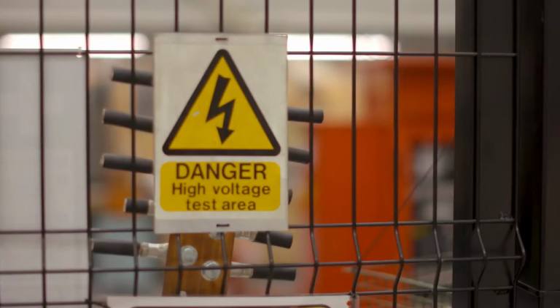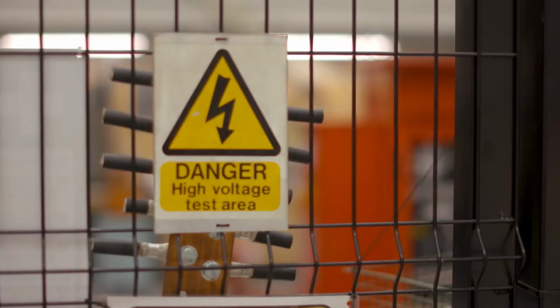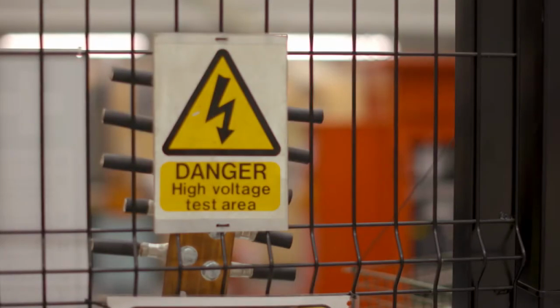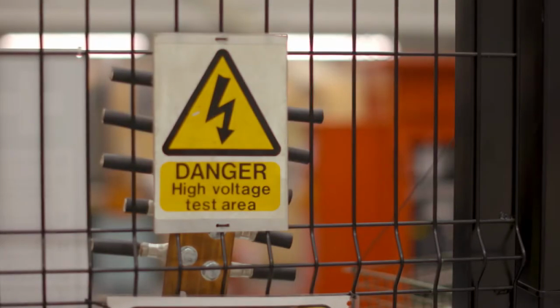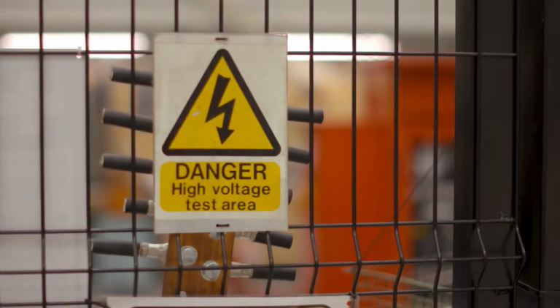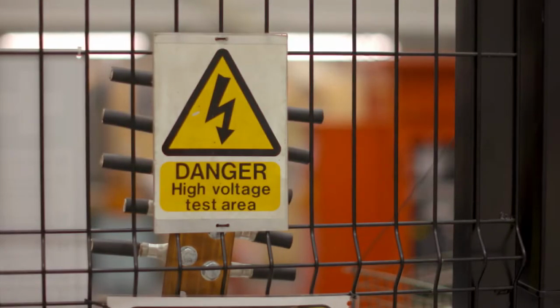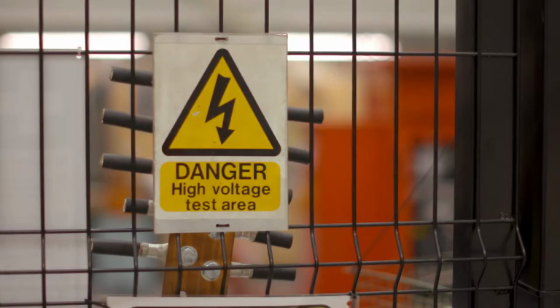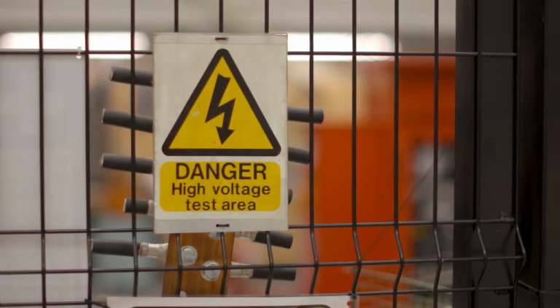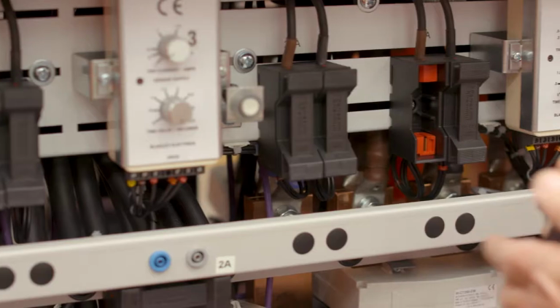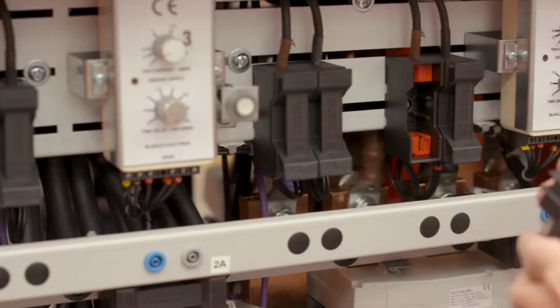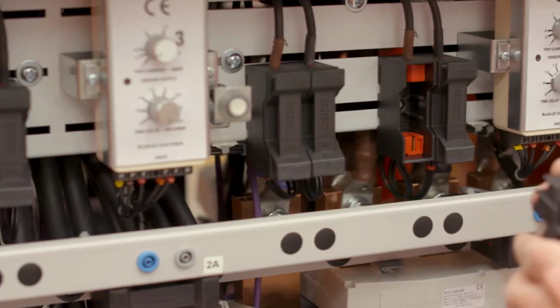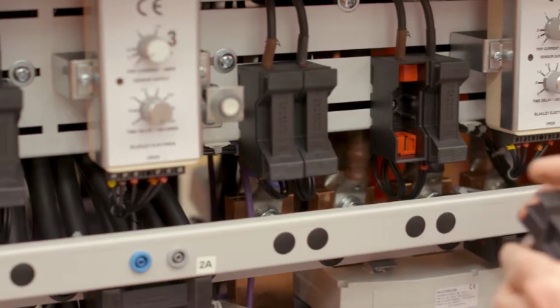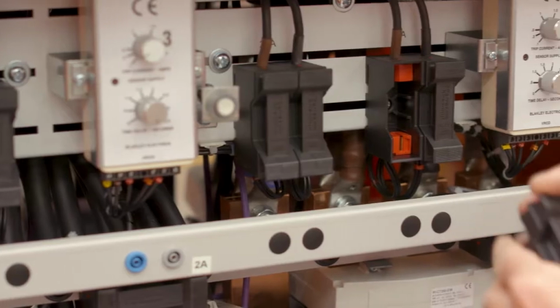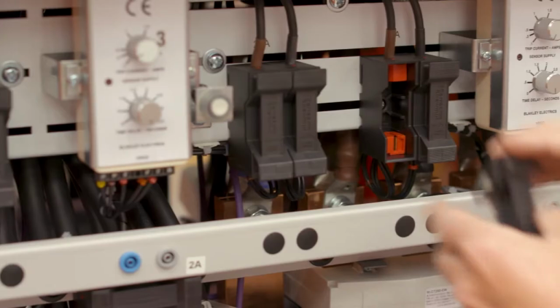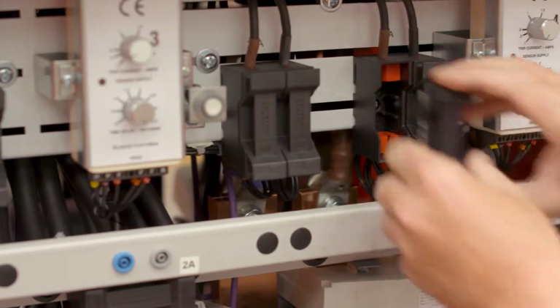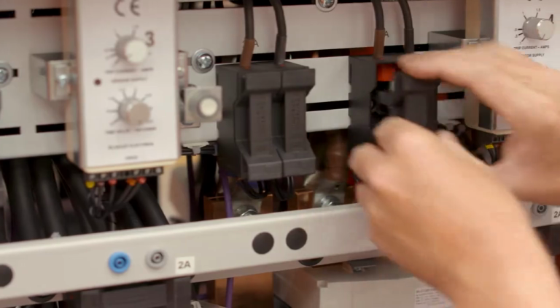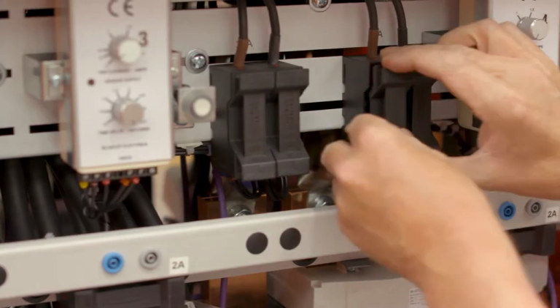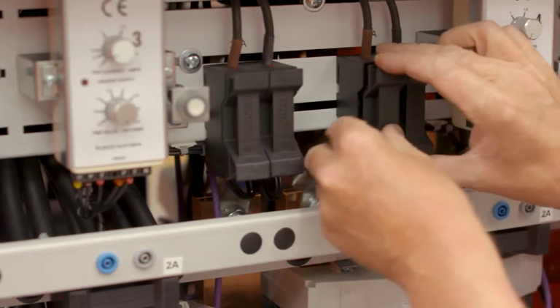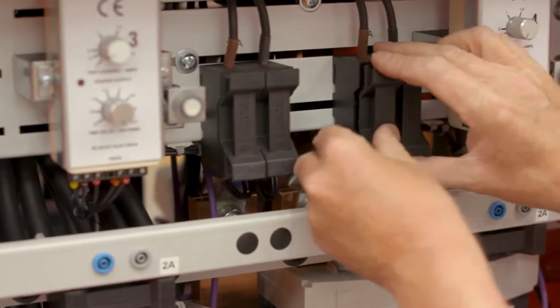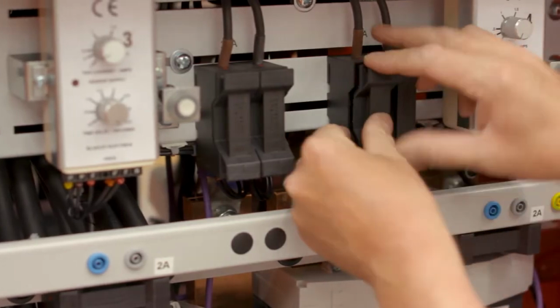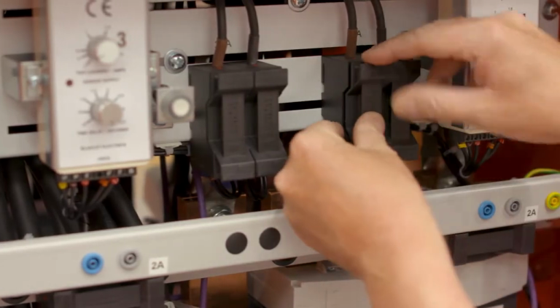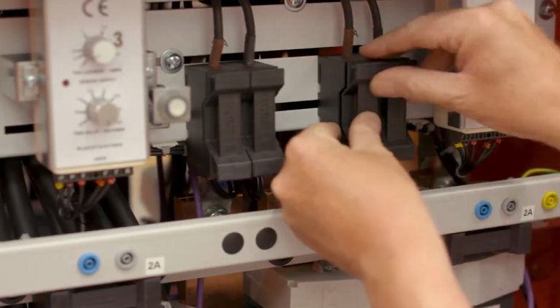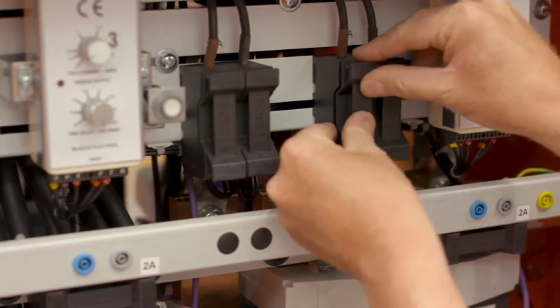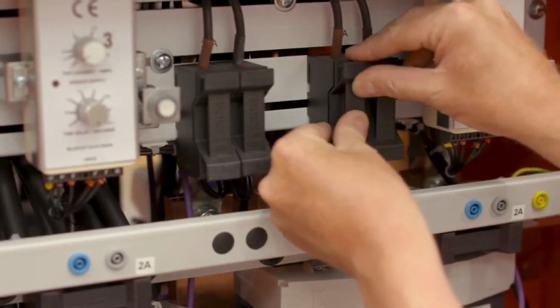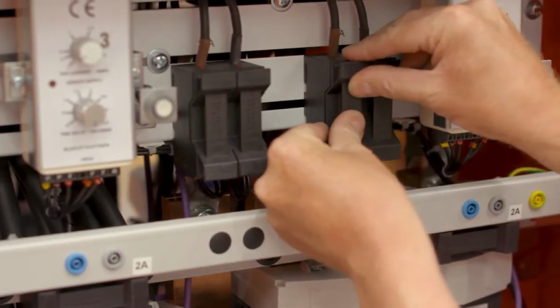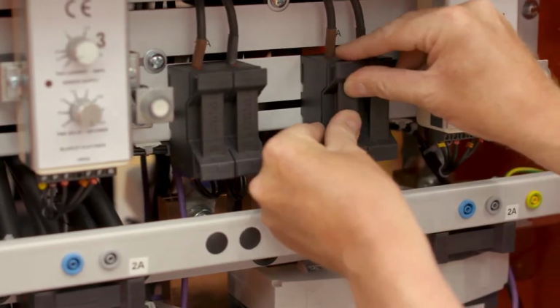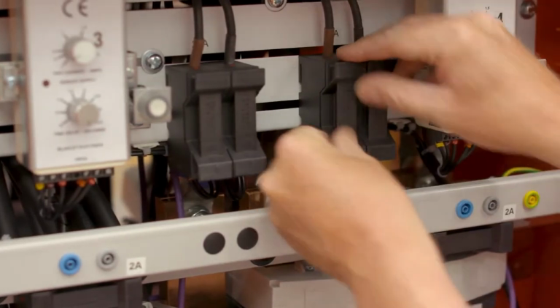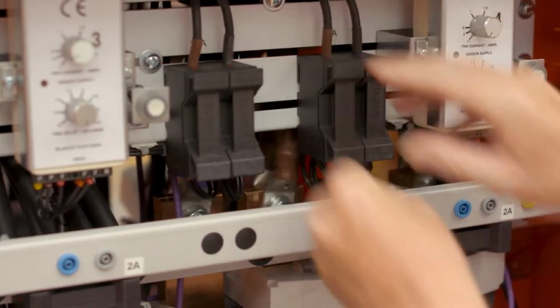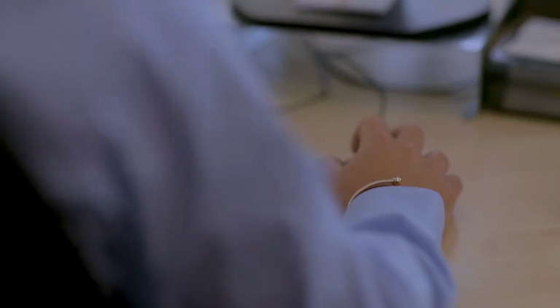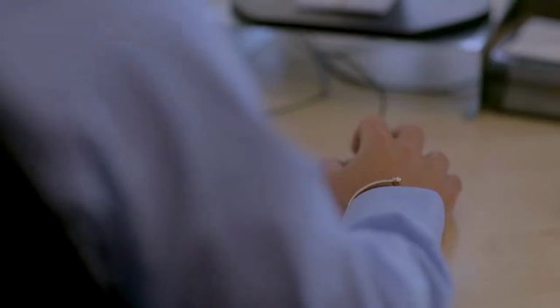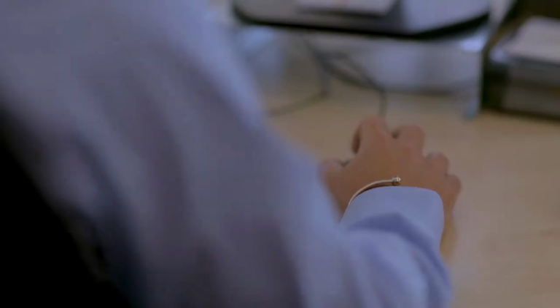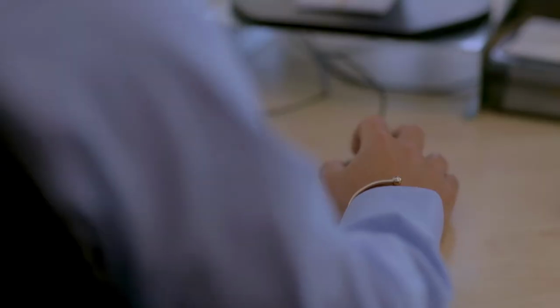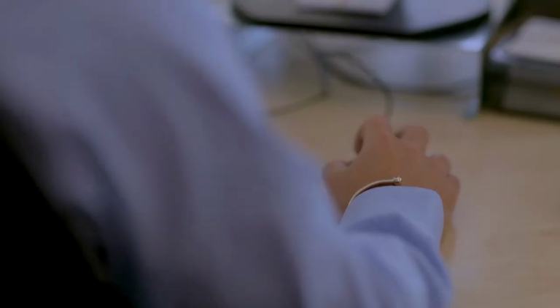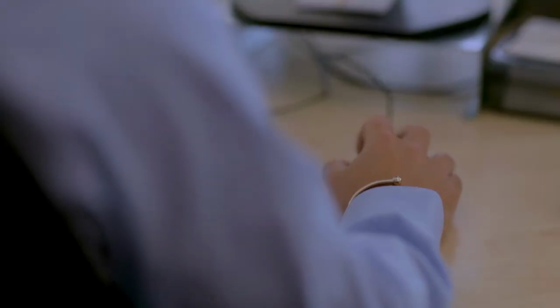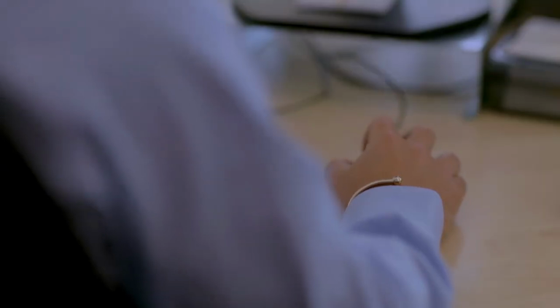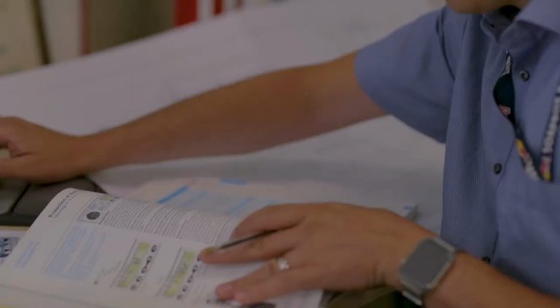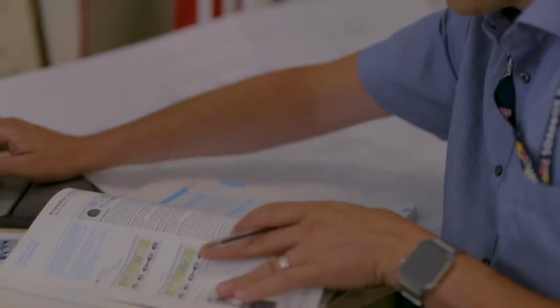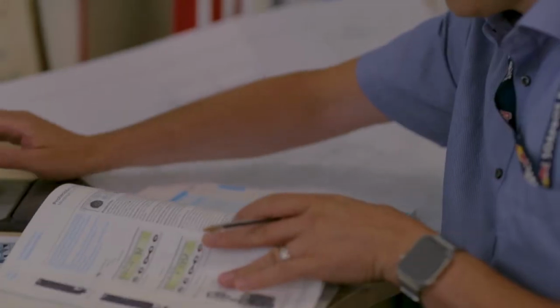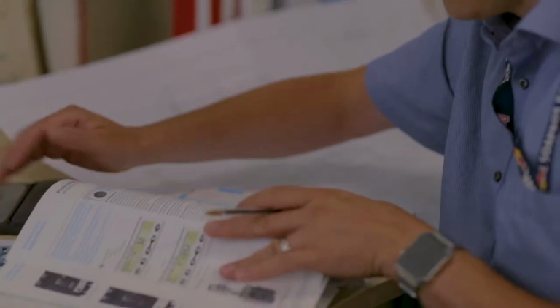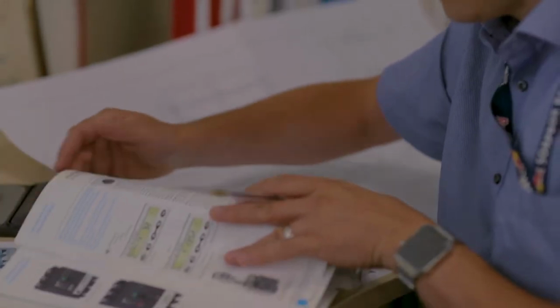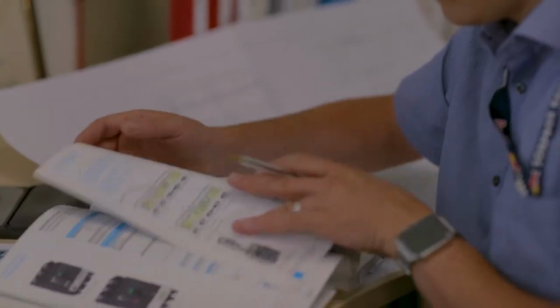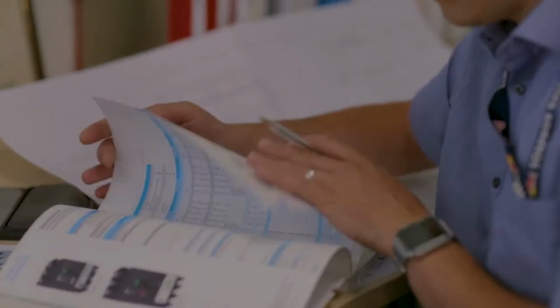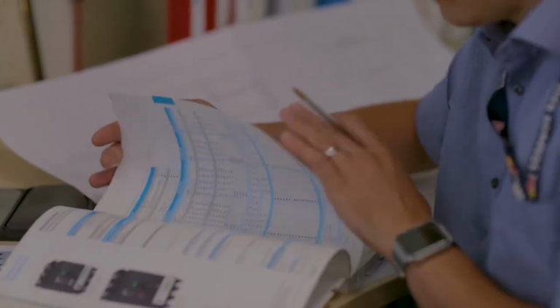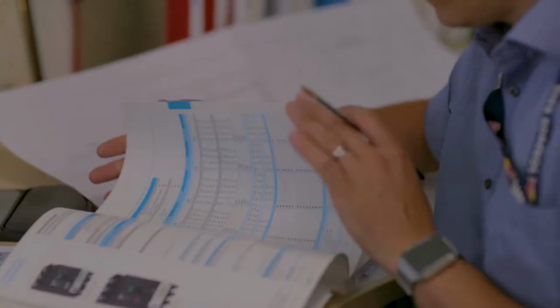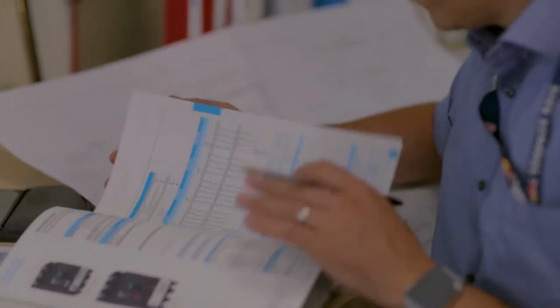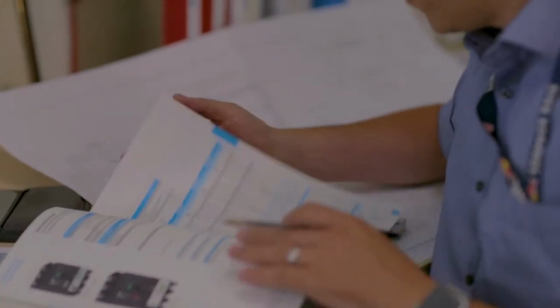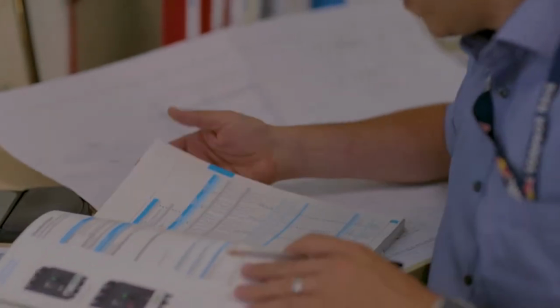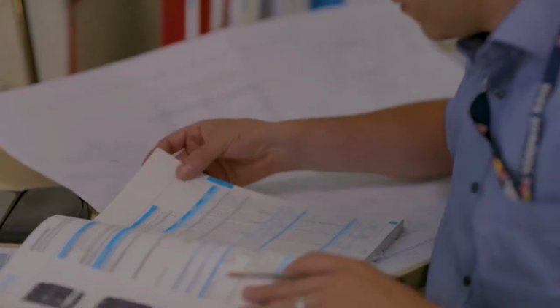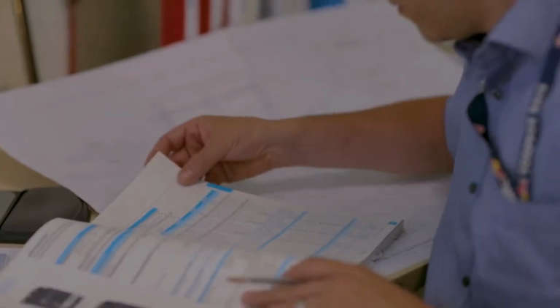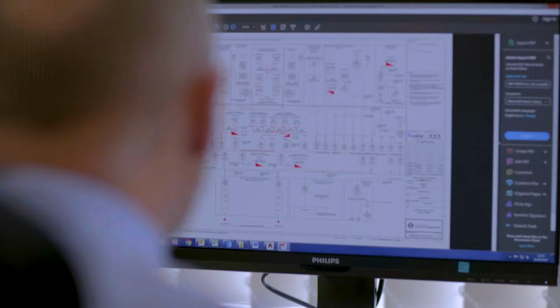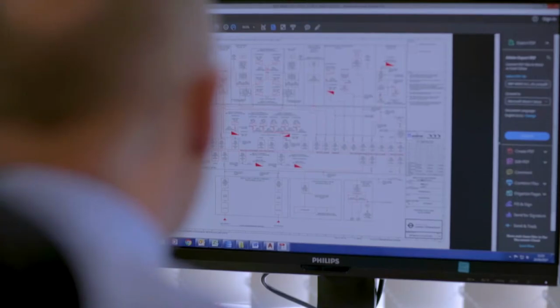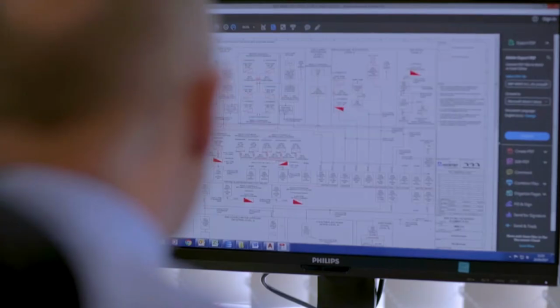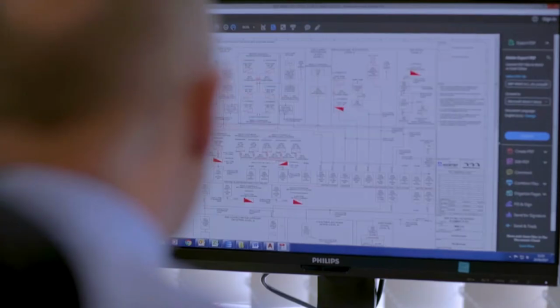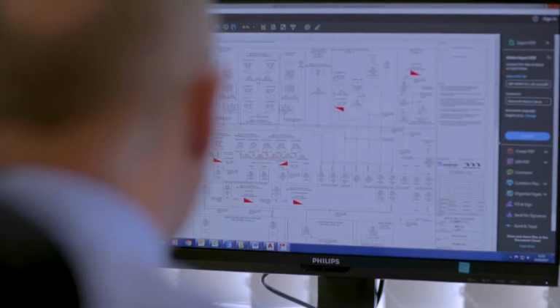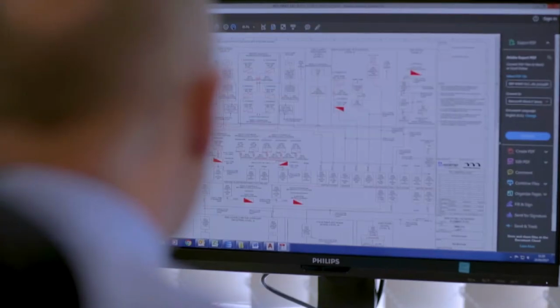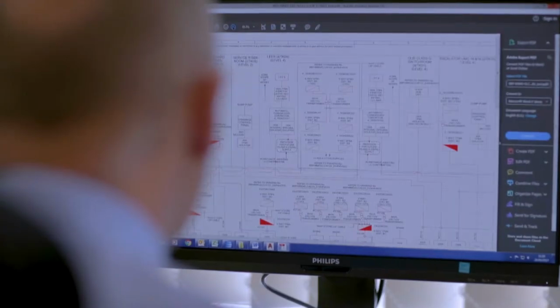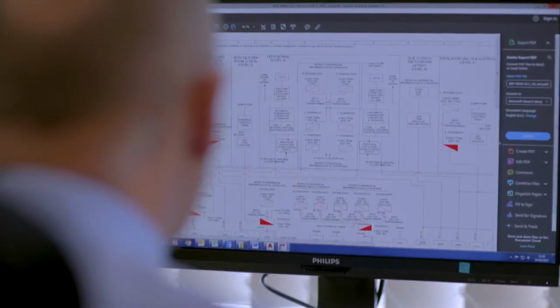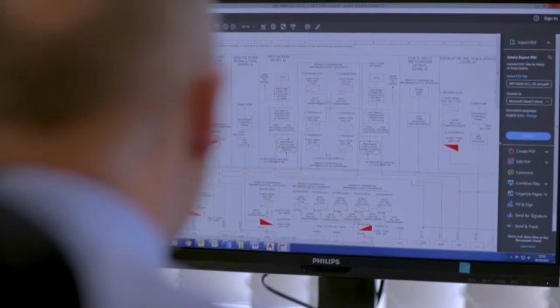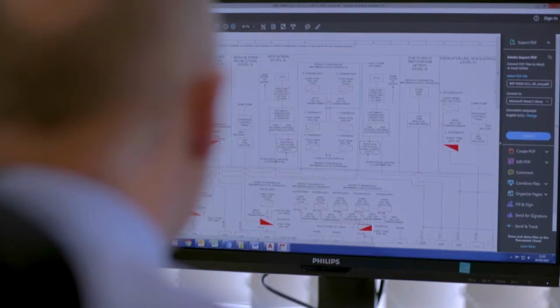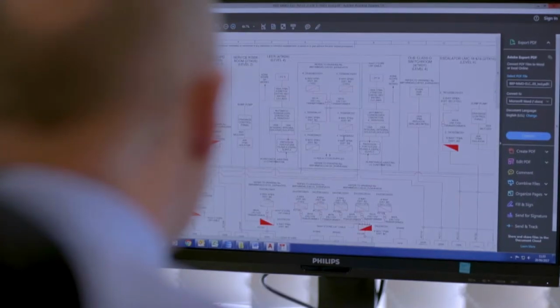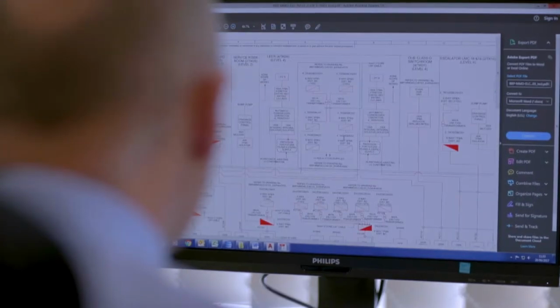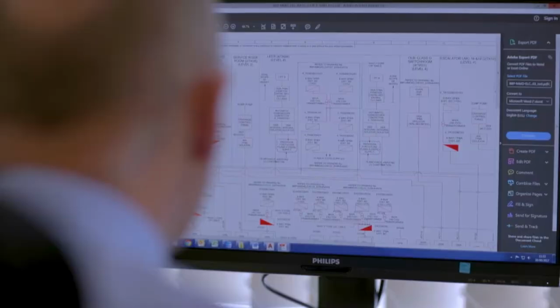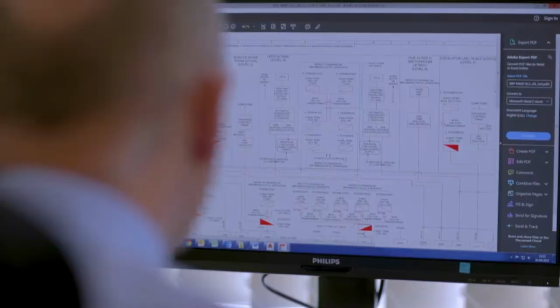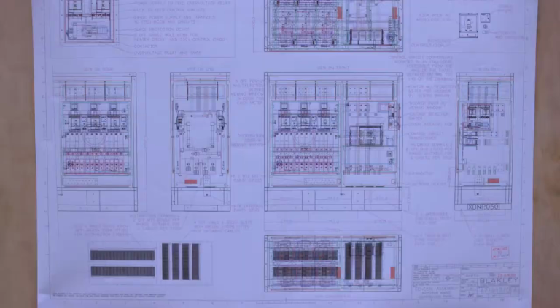A record of every build is held electronically, with parts lists and detailed drawings kept for a minimum of 25 years.